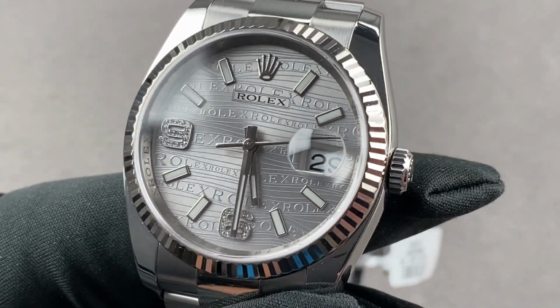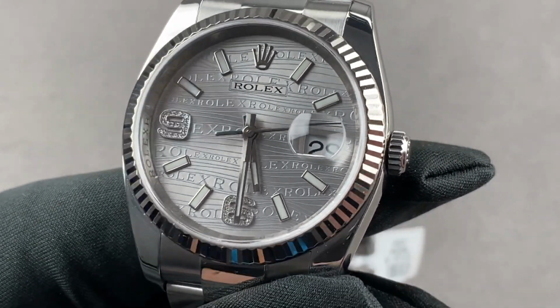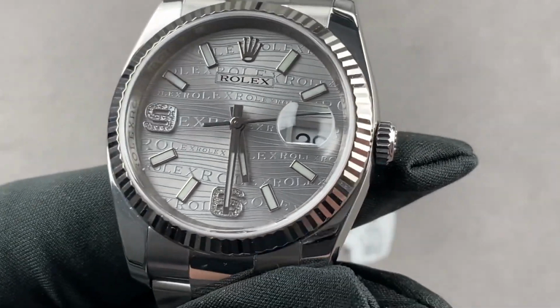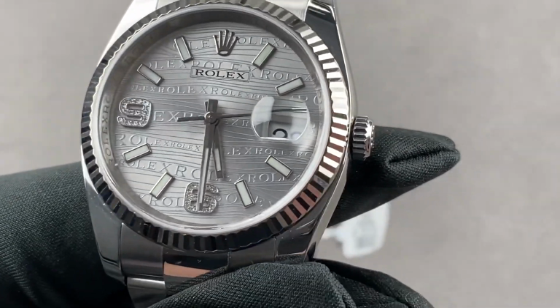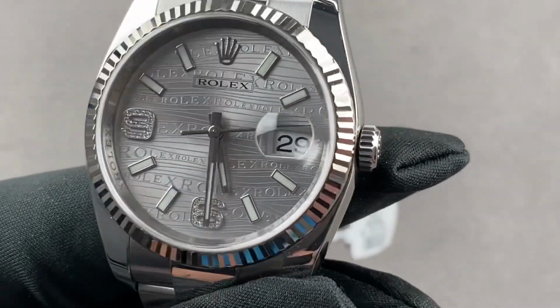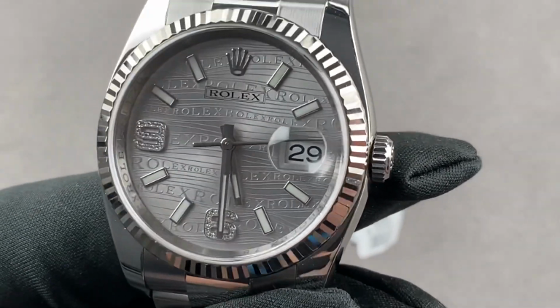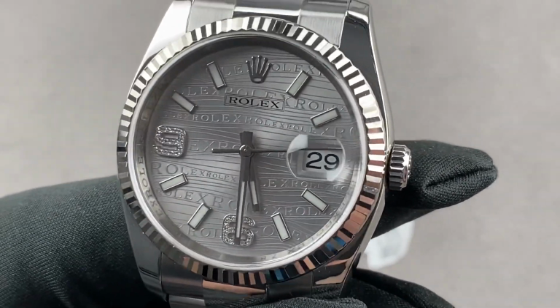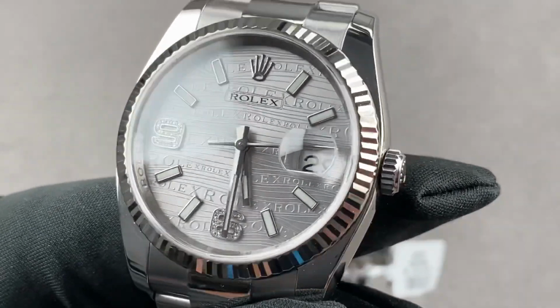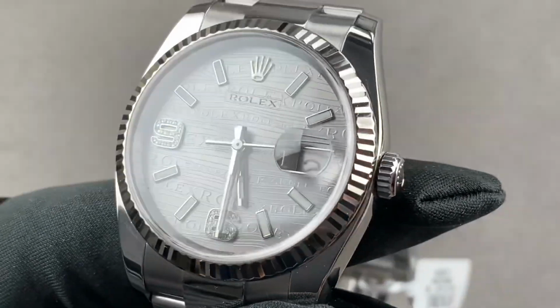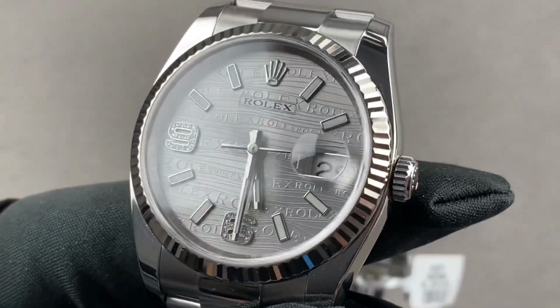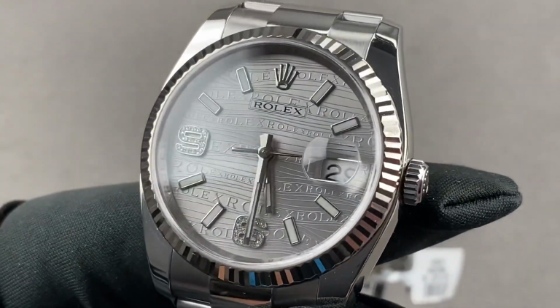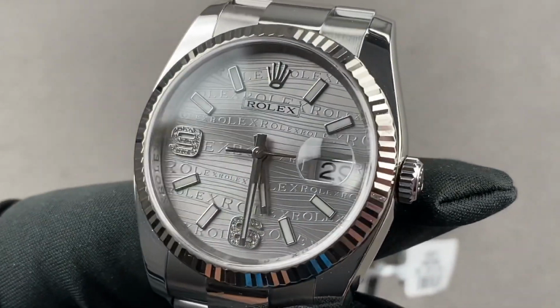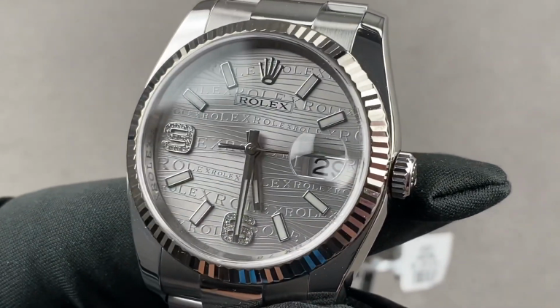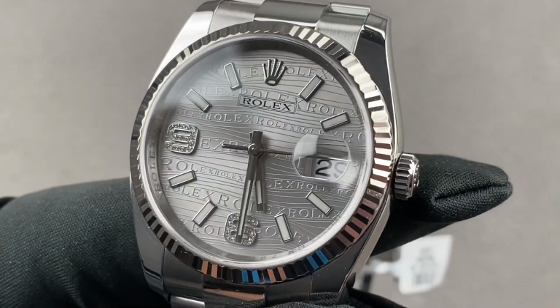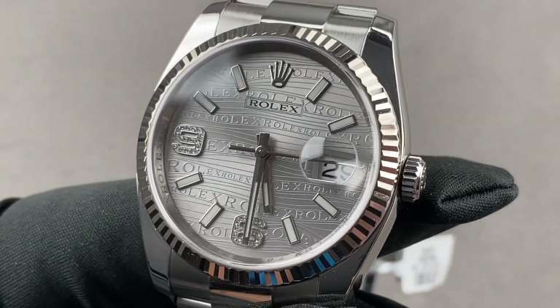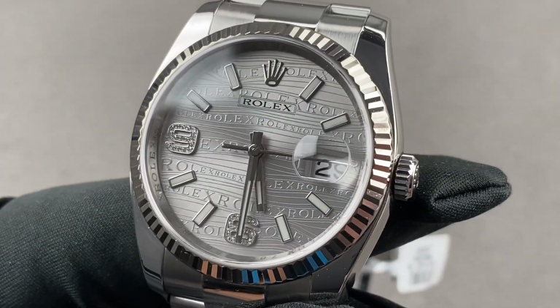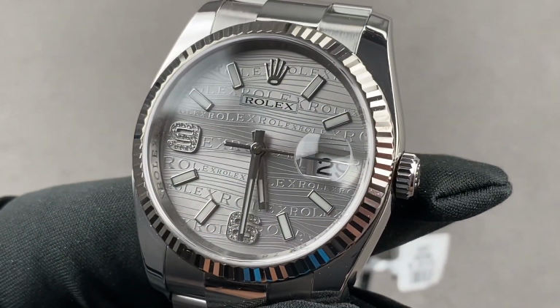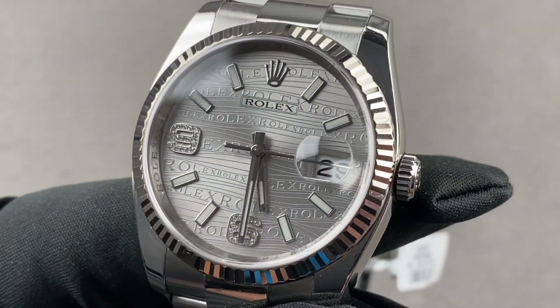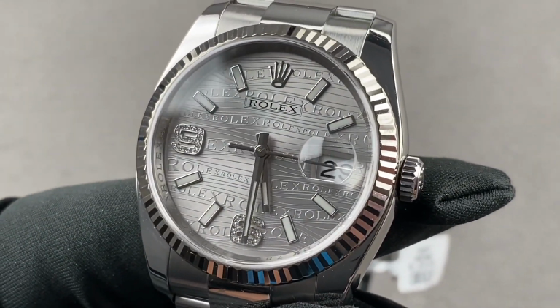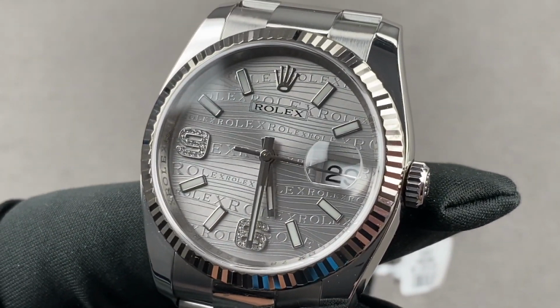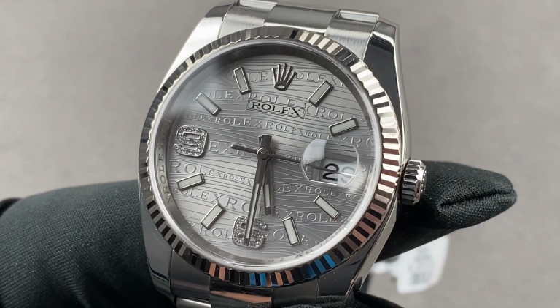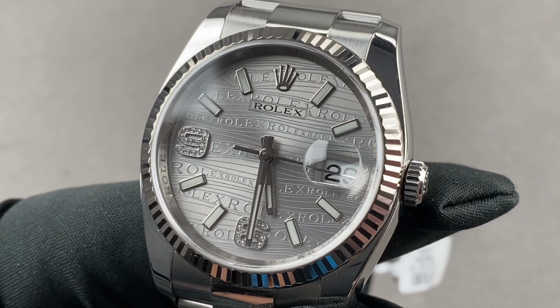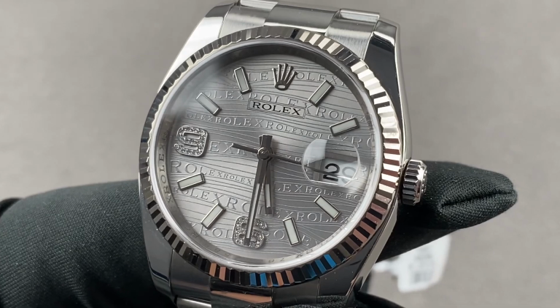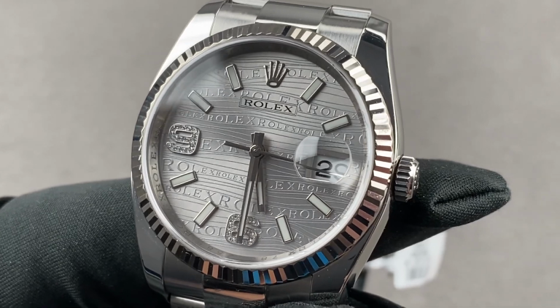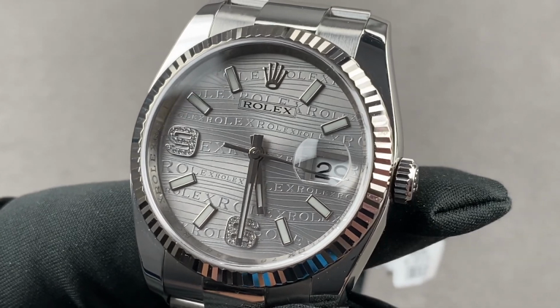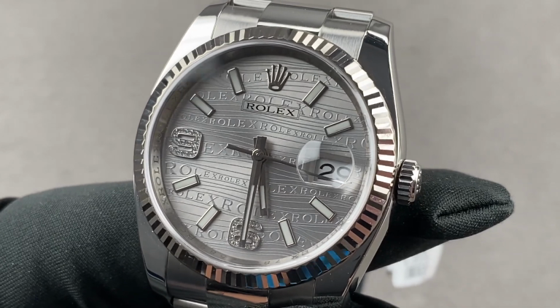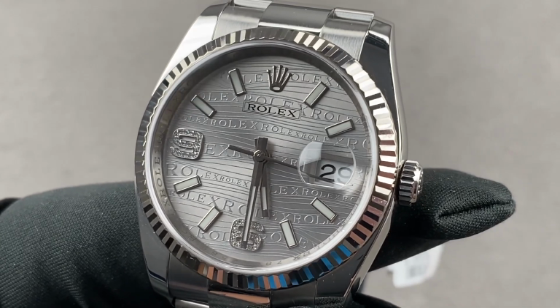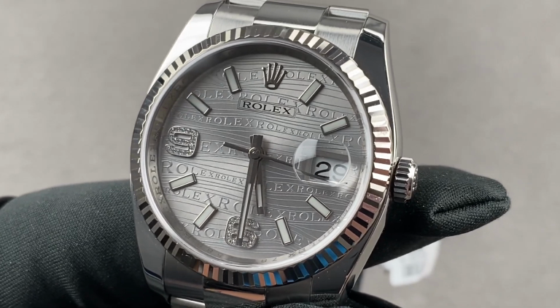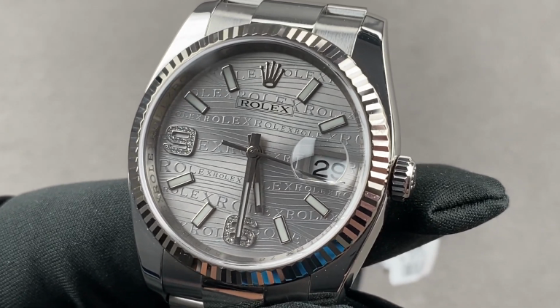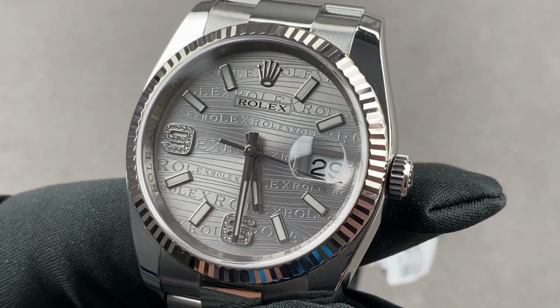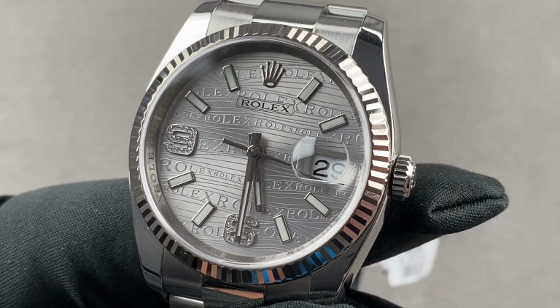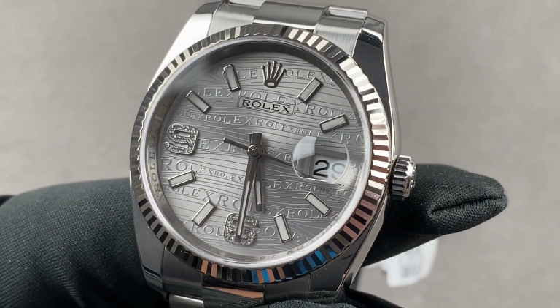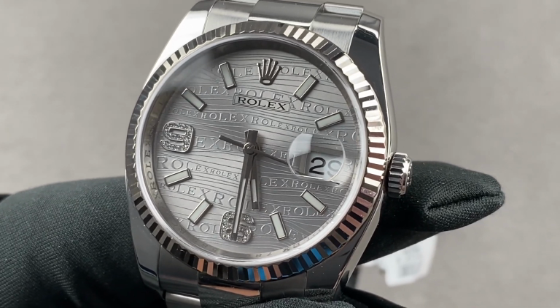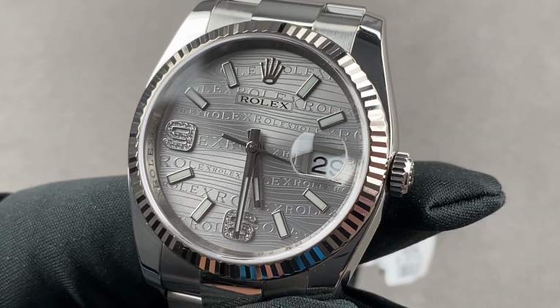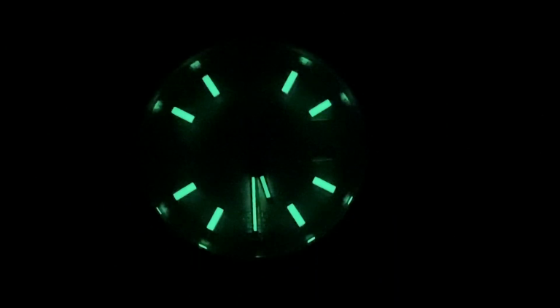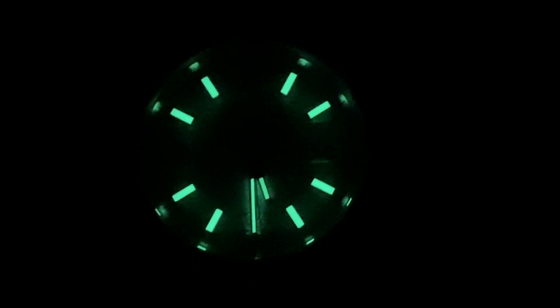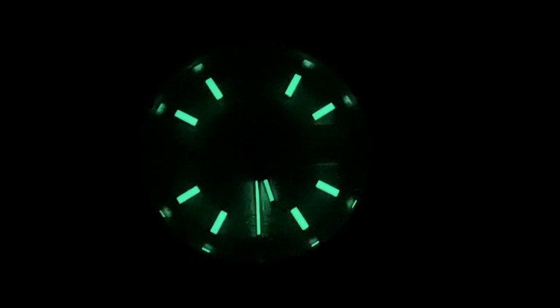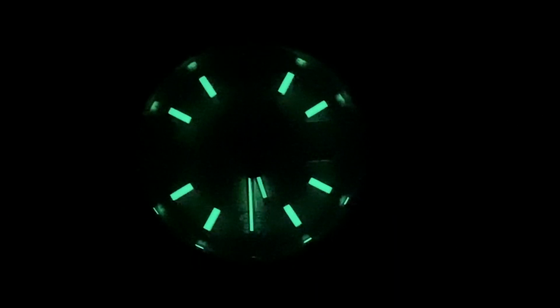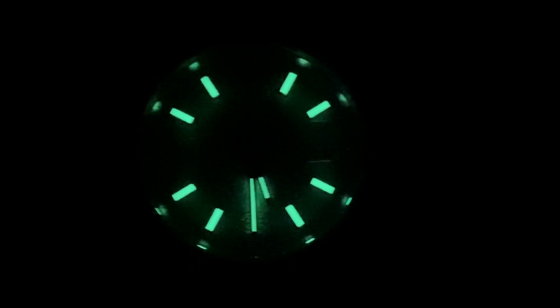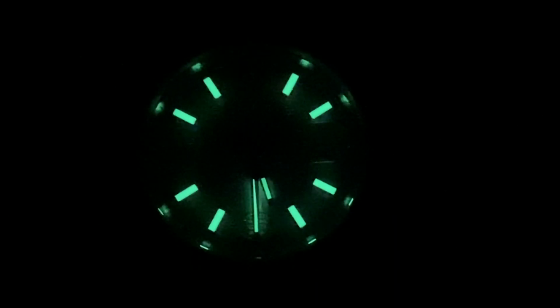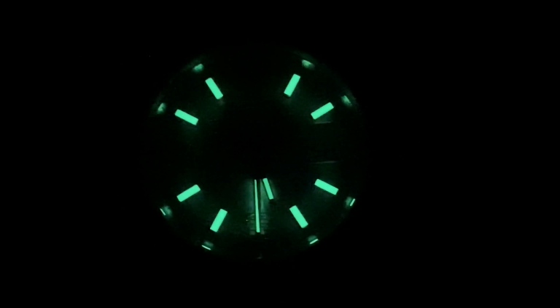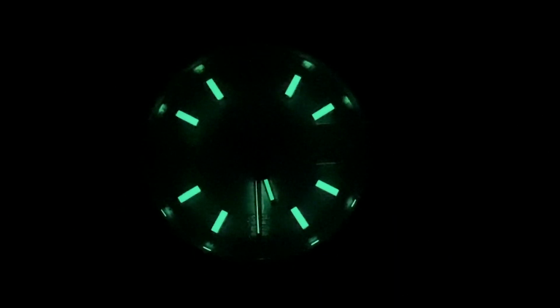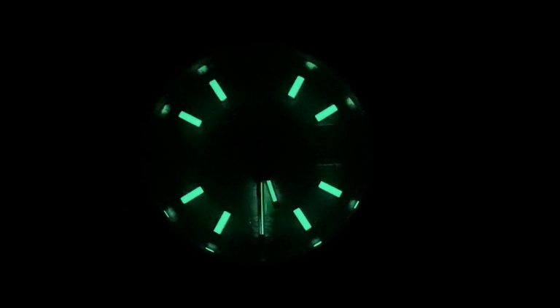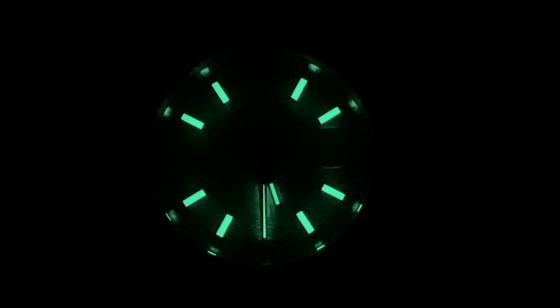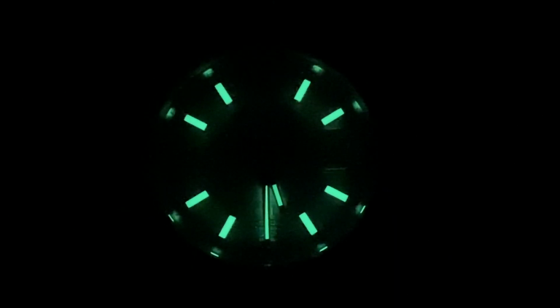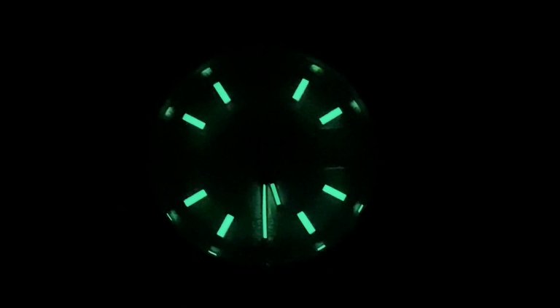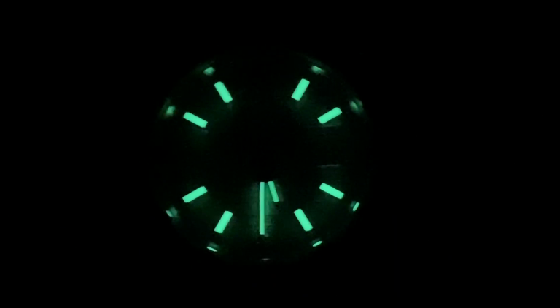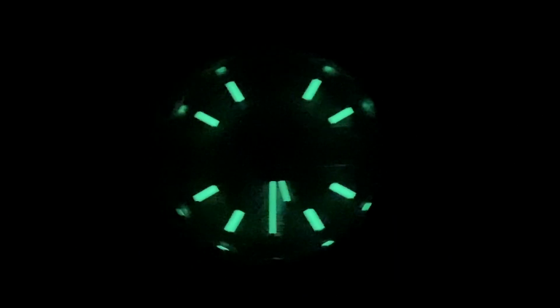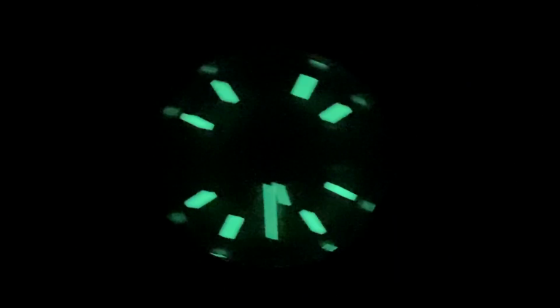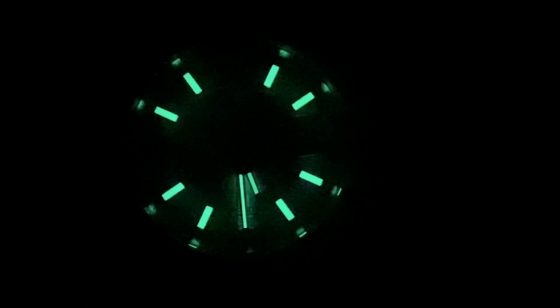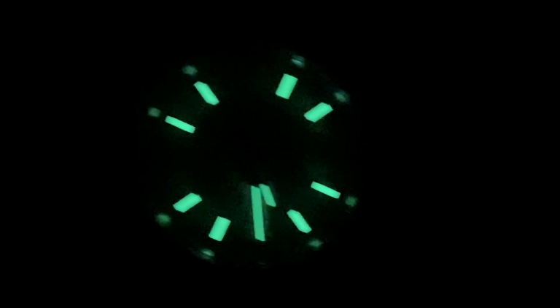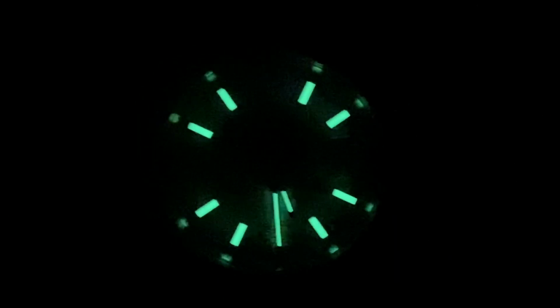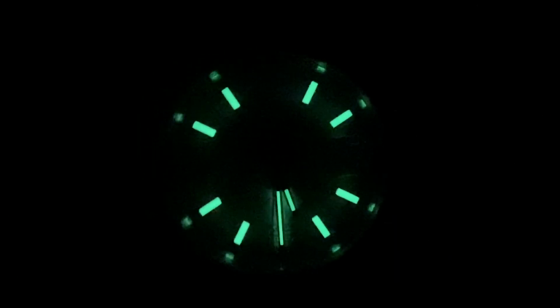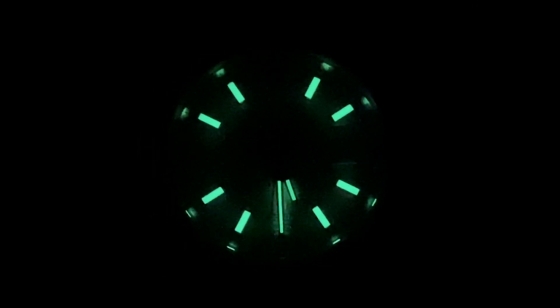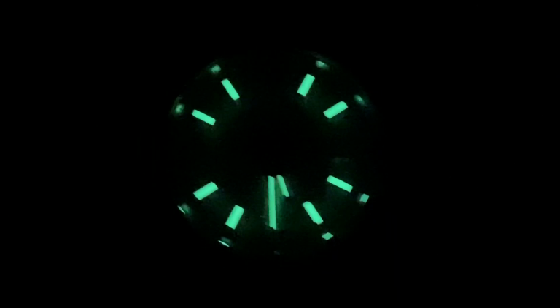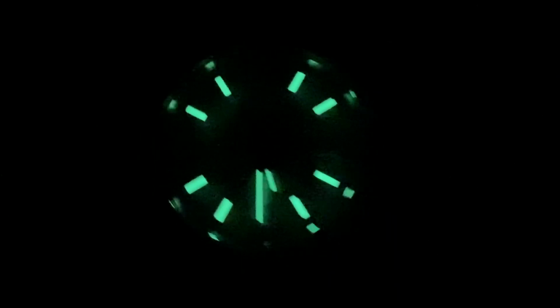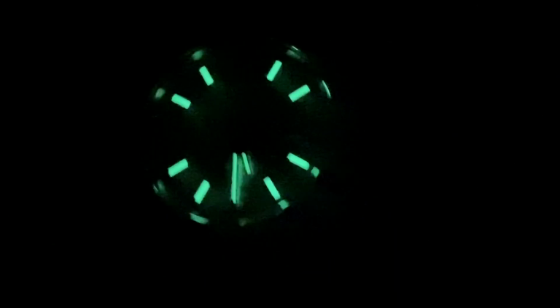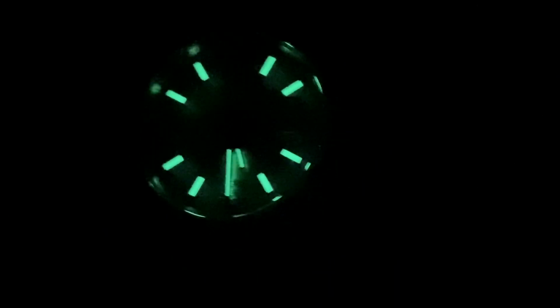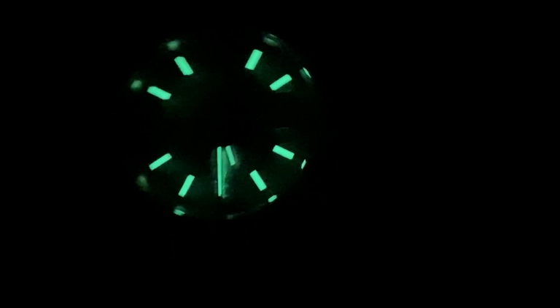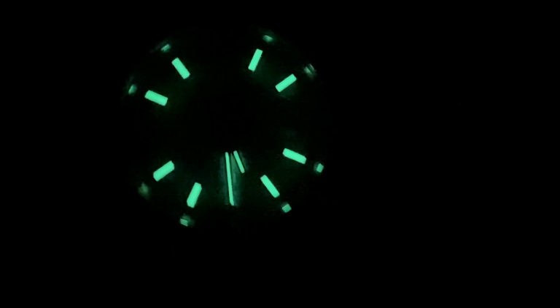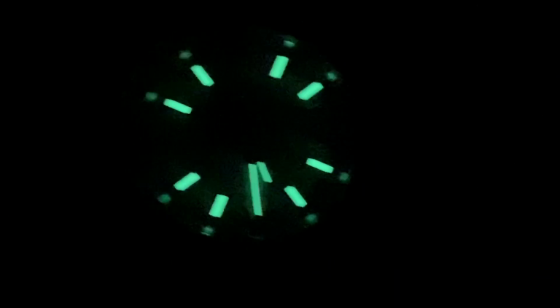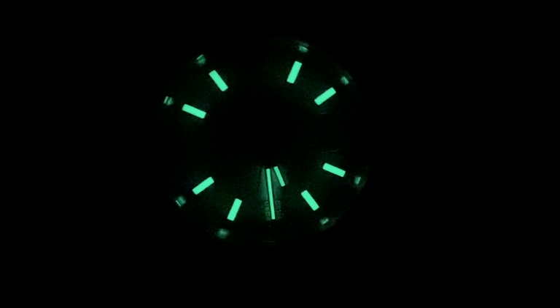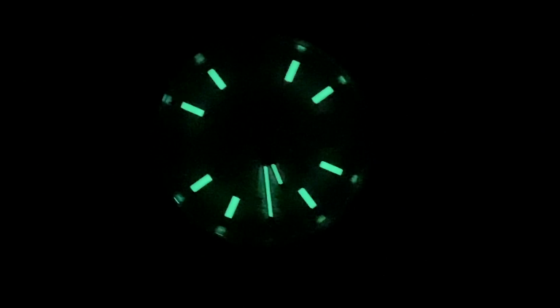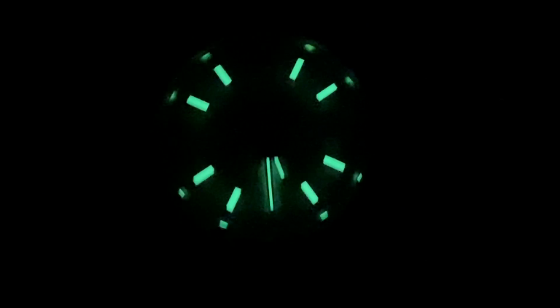Reach out to tmasso@thewatchbox.com for purchase and pricing details. And we're back with the Datejust wave dial by night.